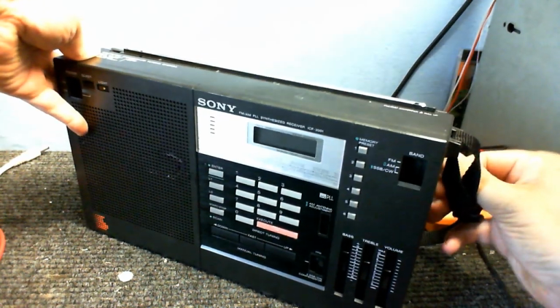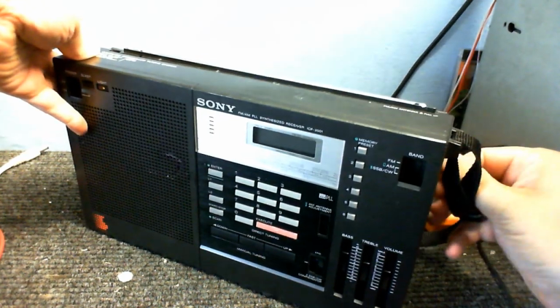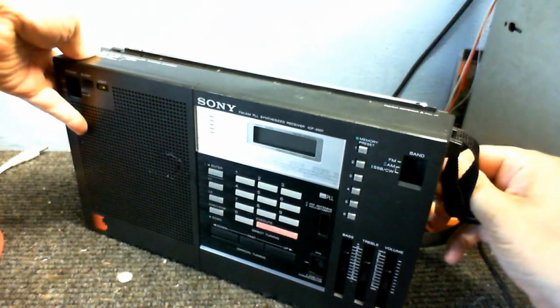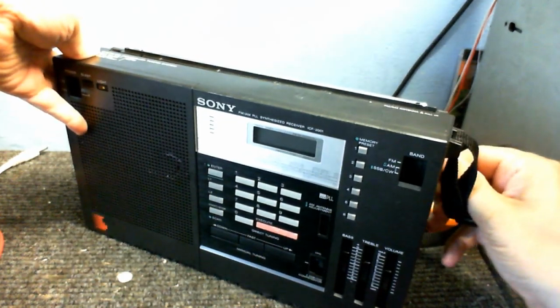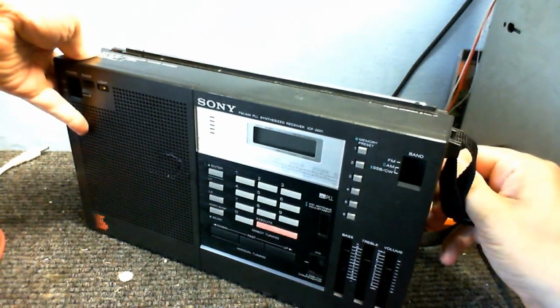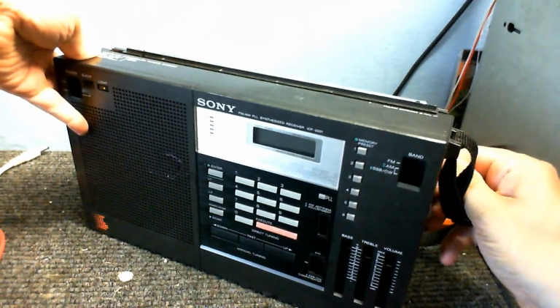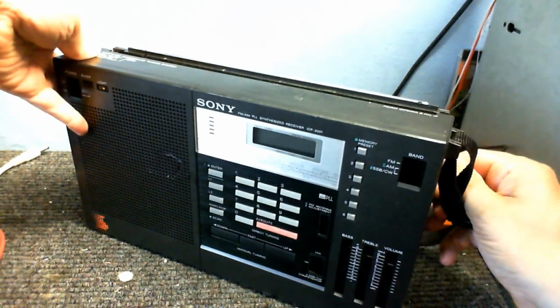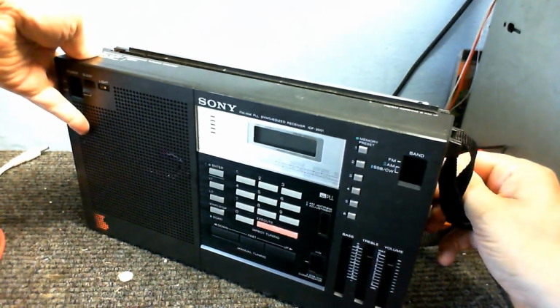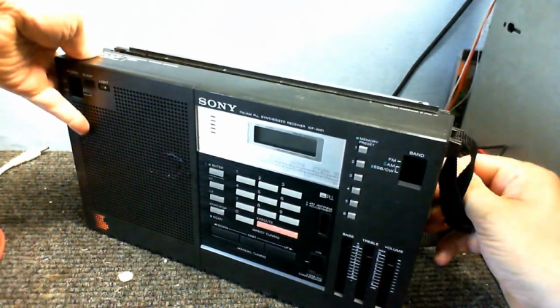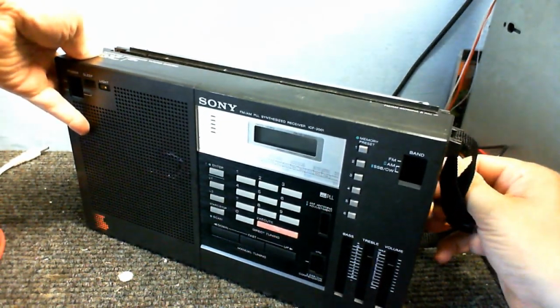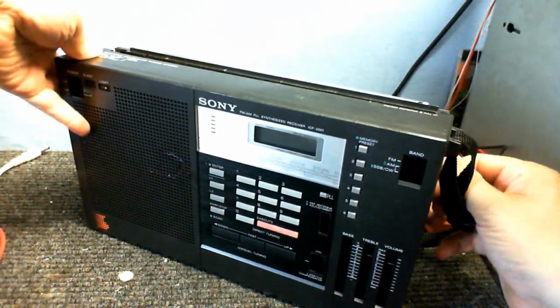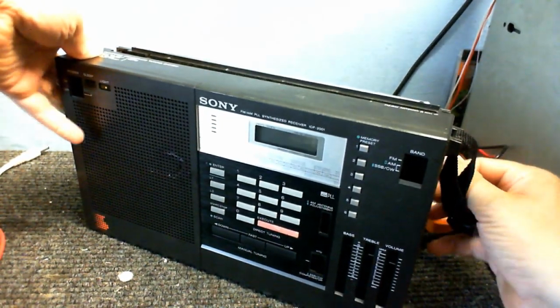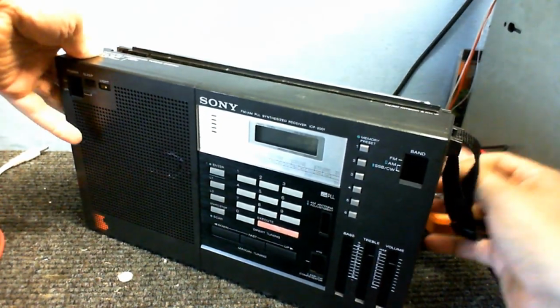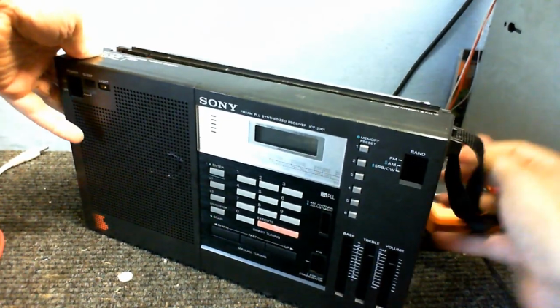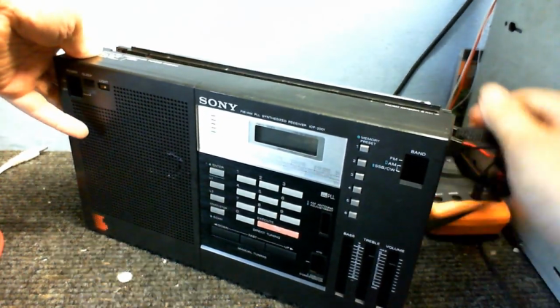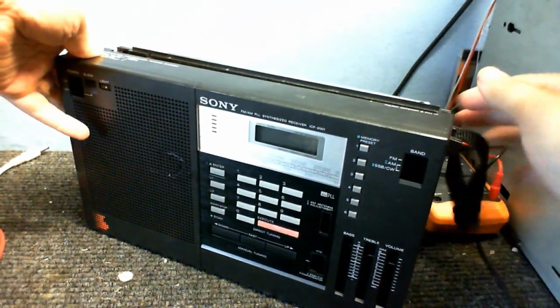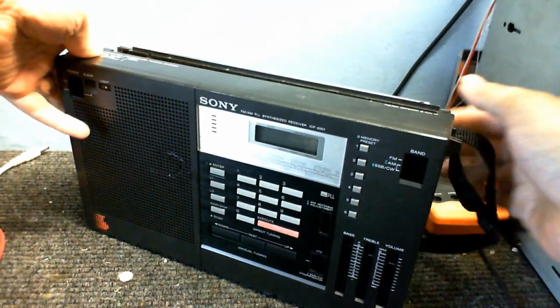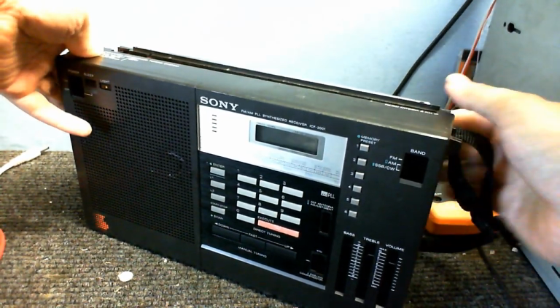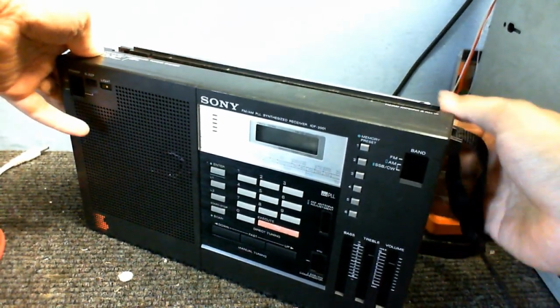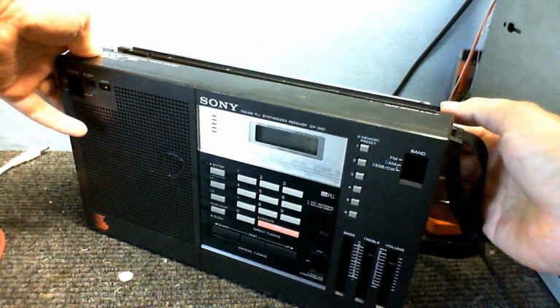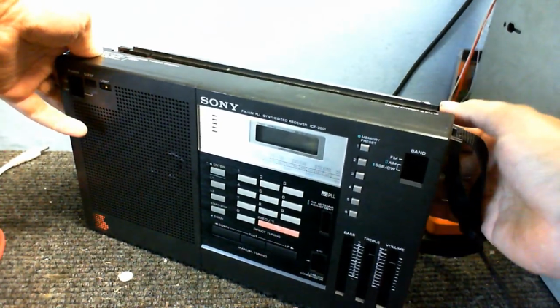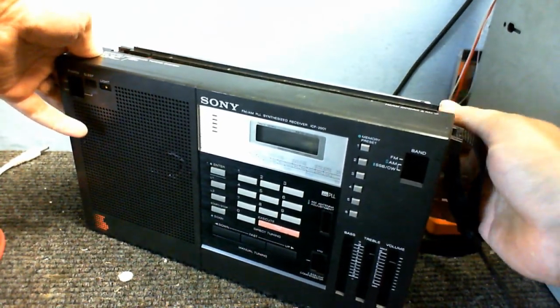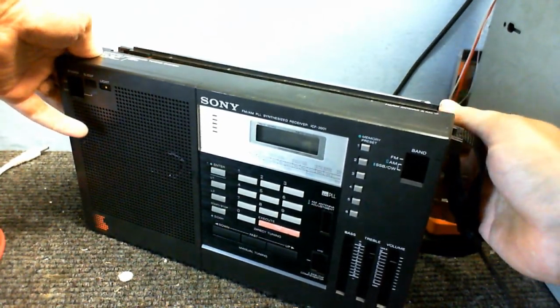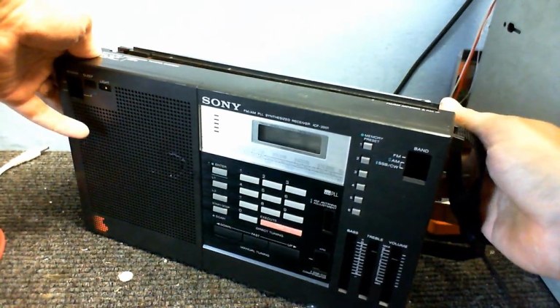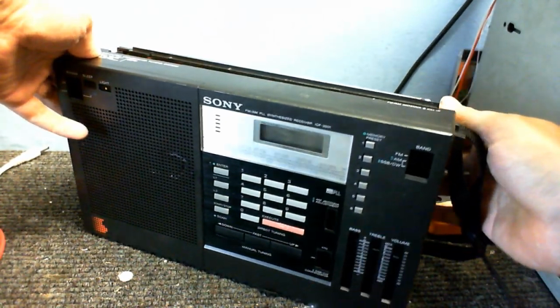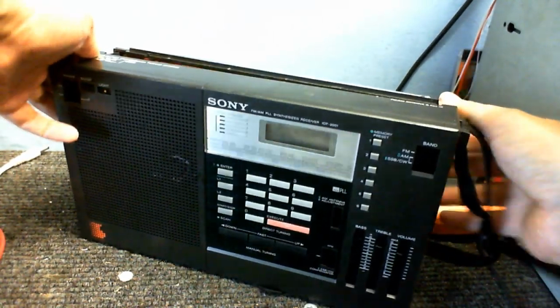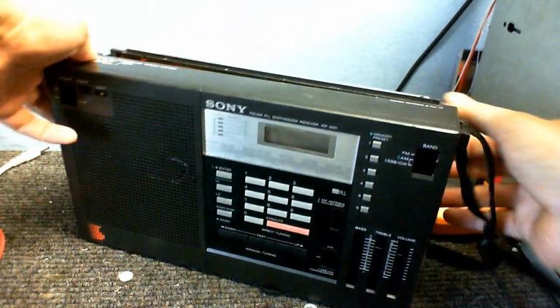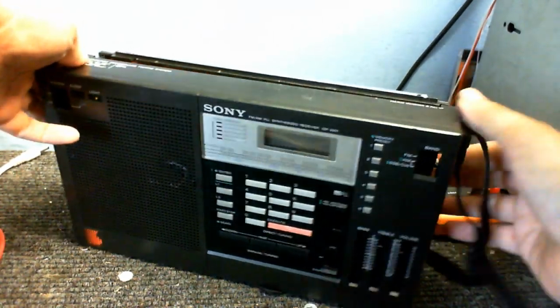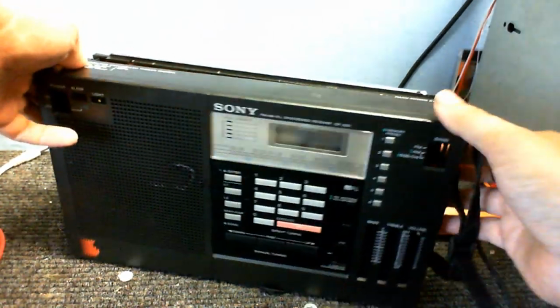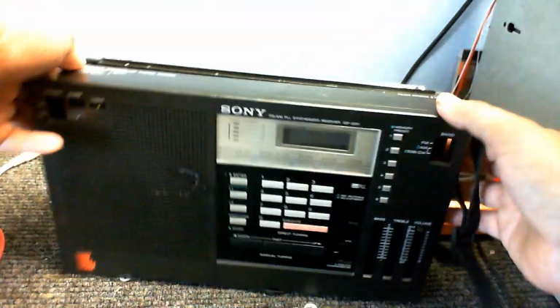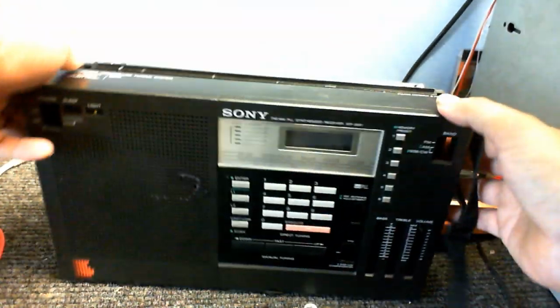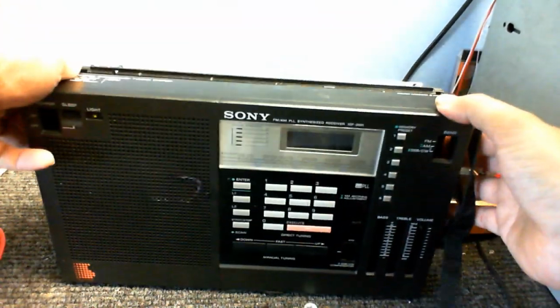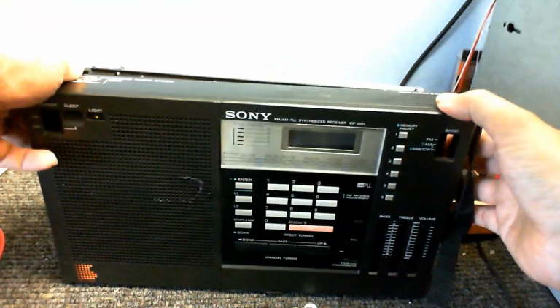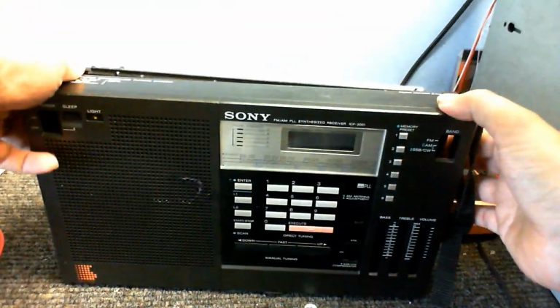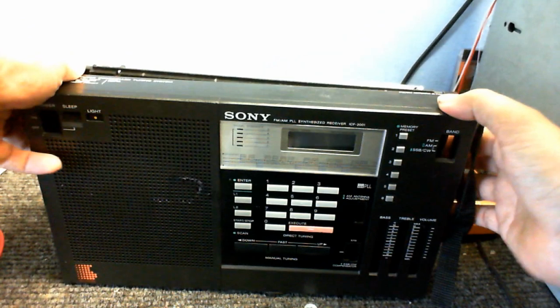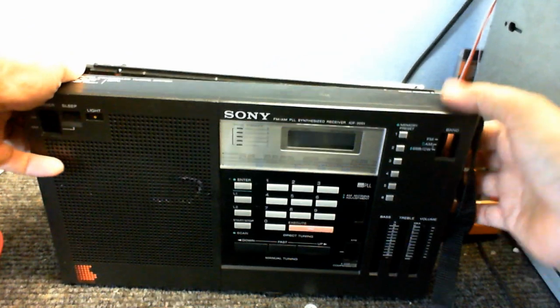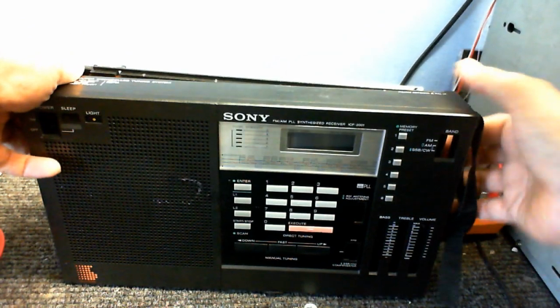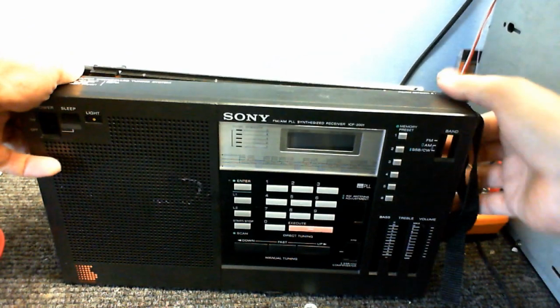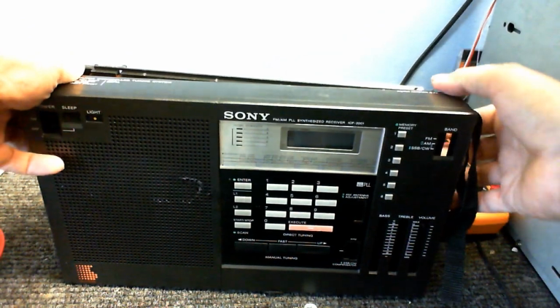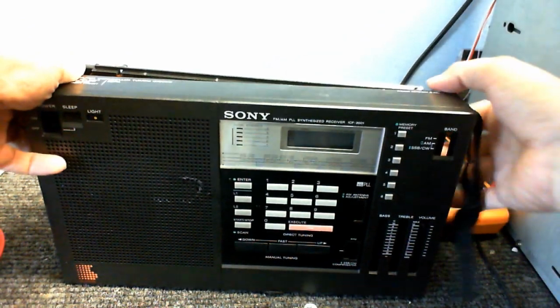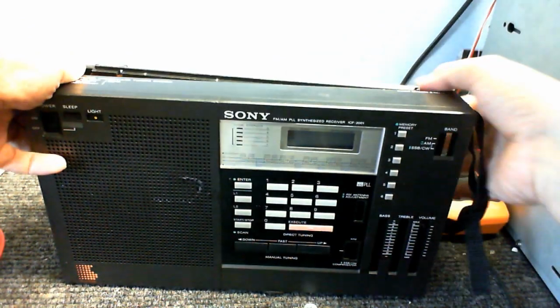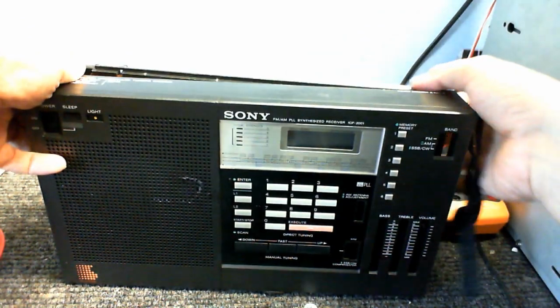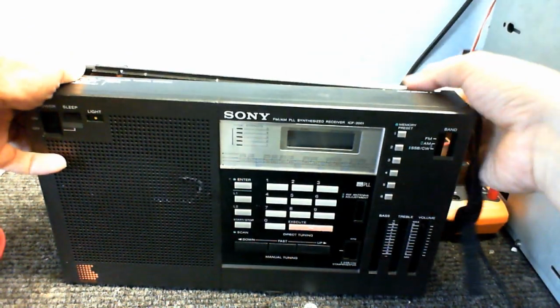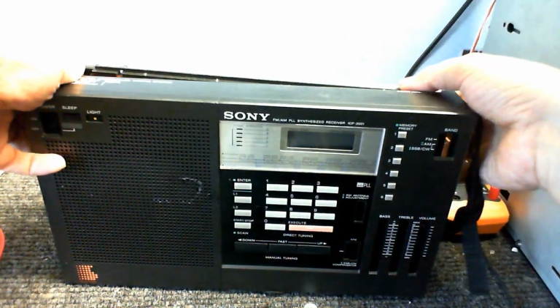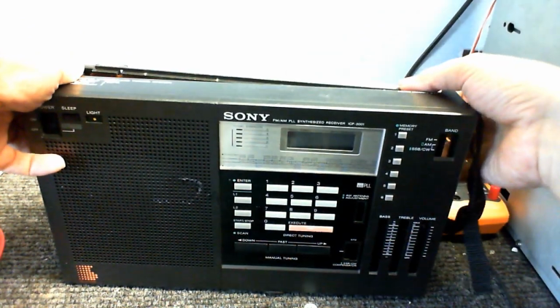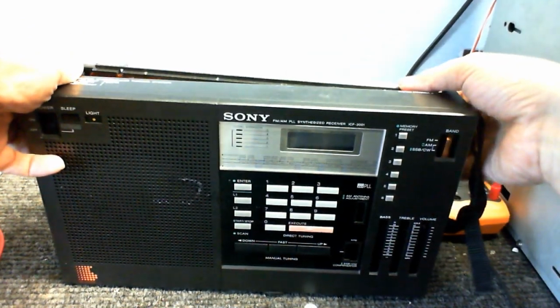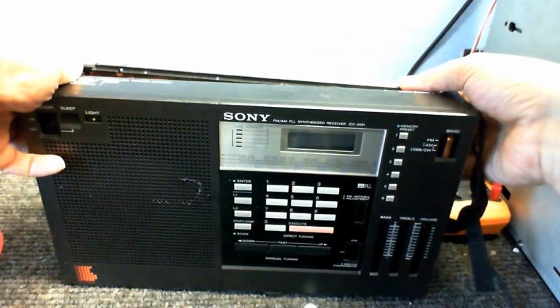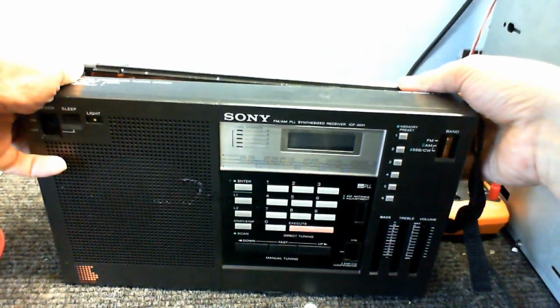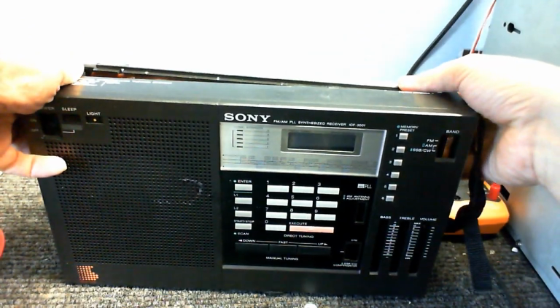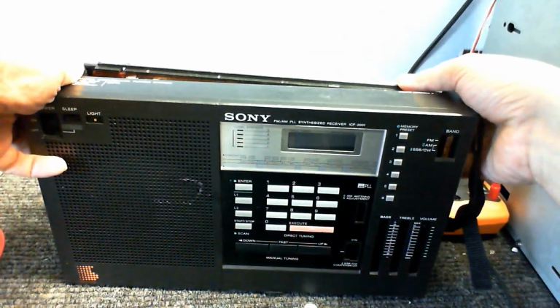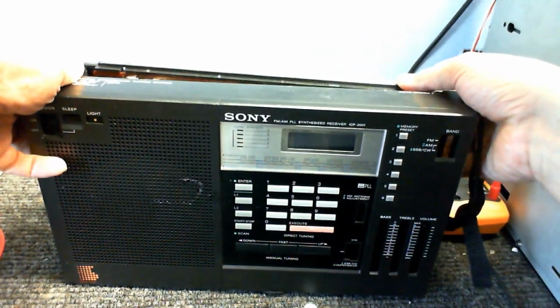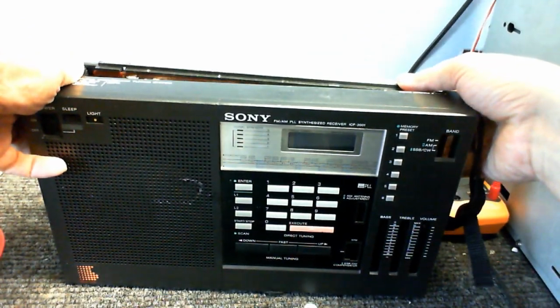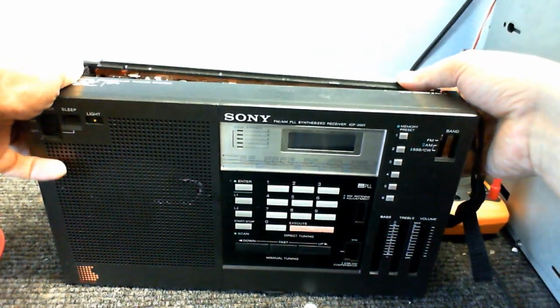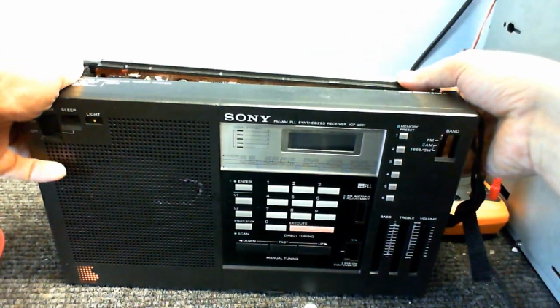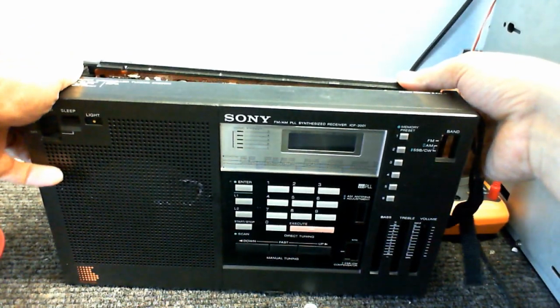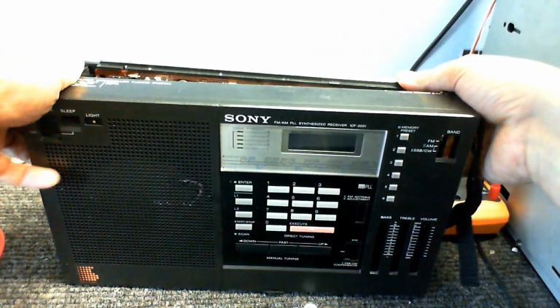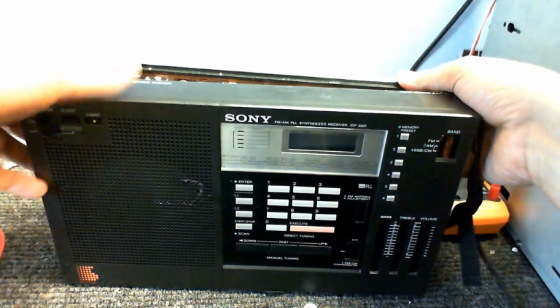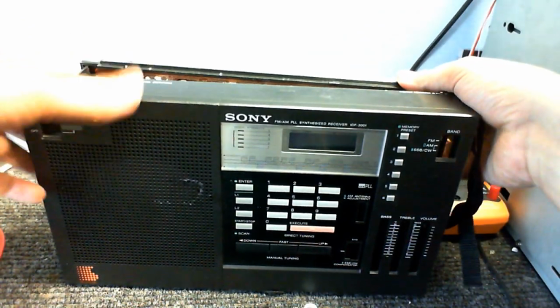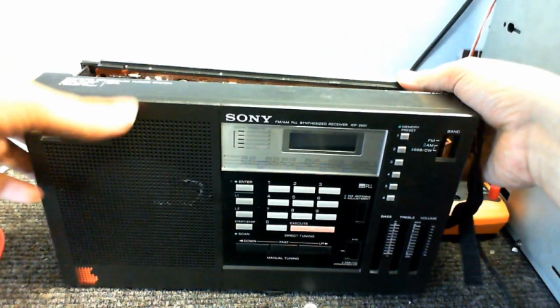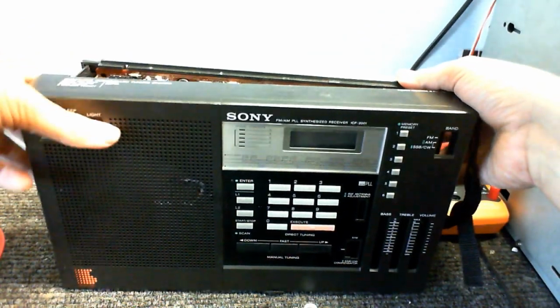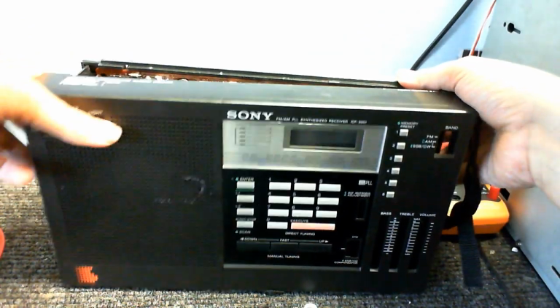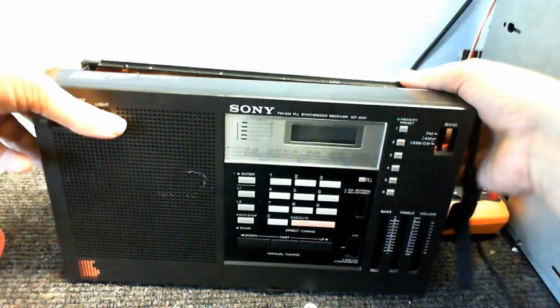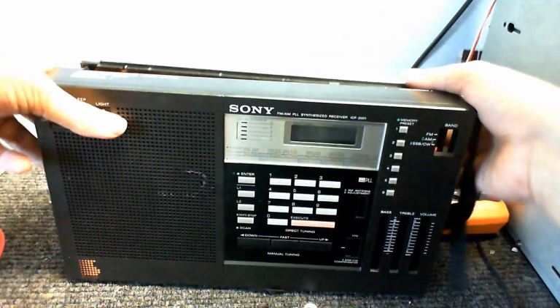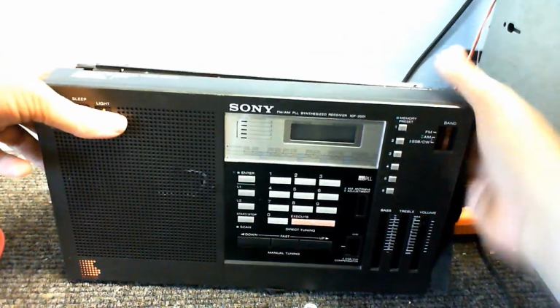Let's see. Let's try not to break anything. I can already see lots of resistors and coils and capacitors.